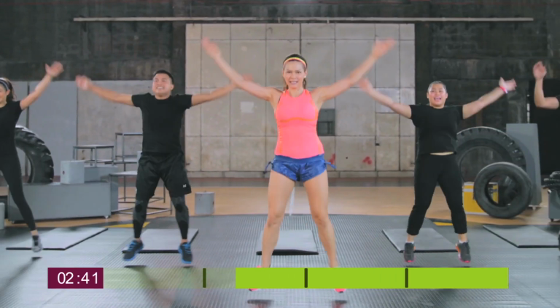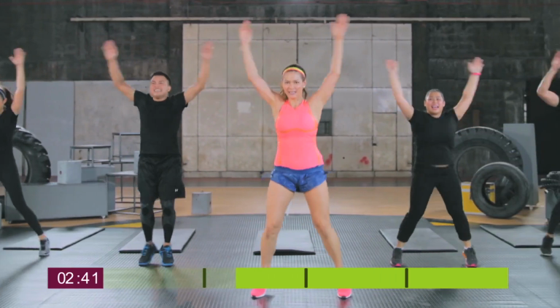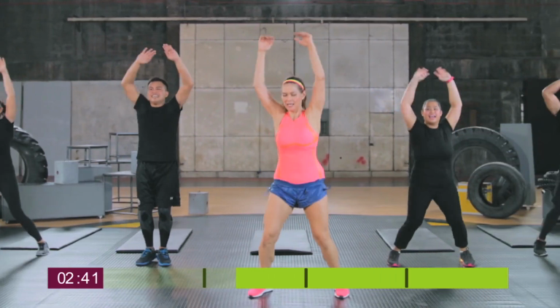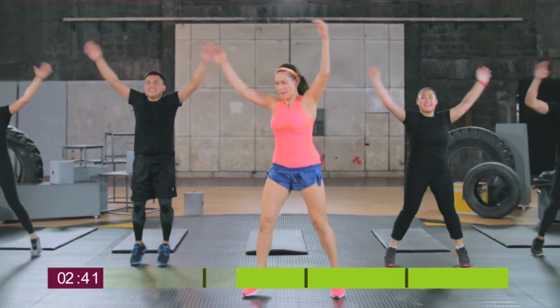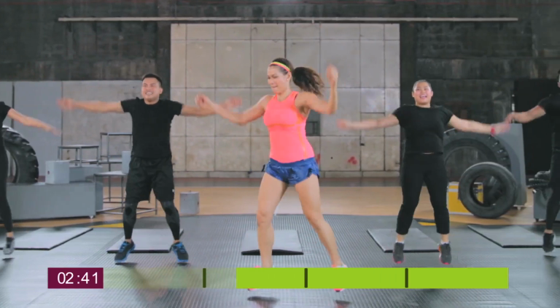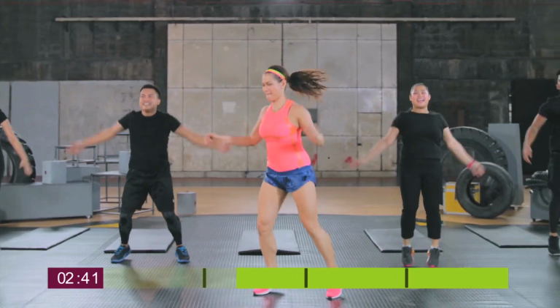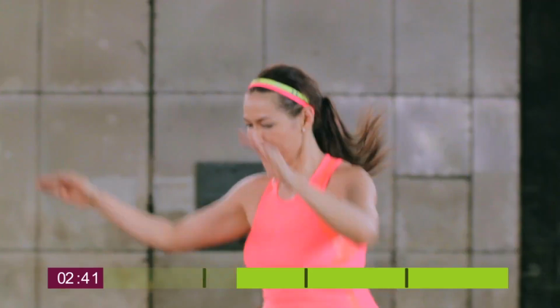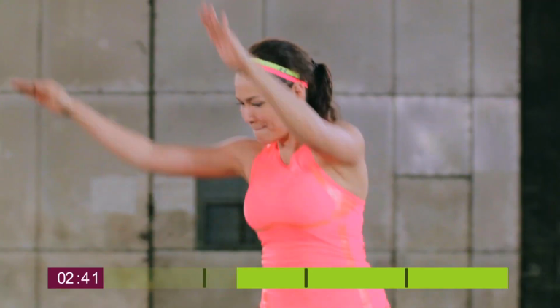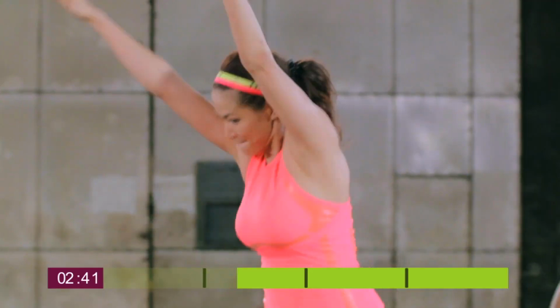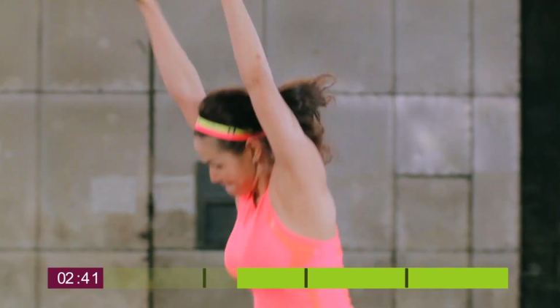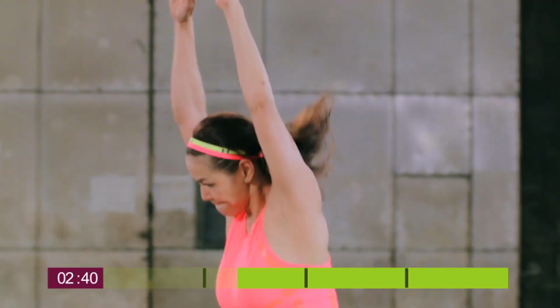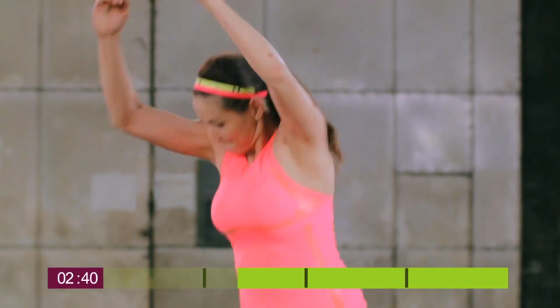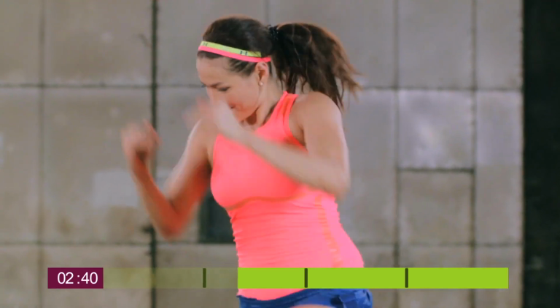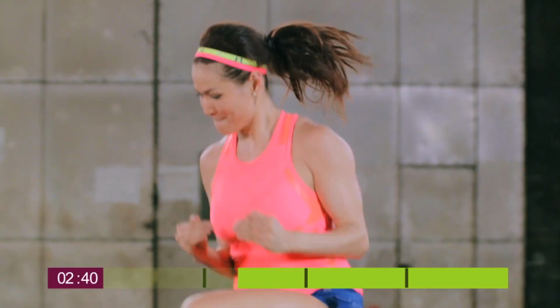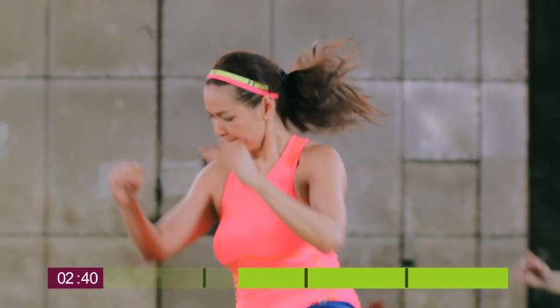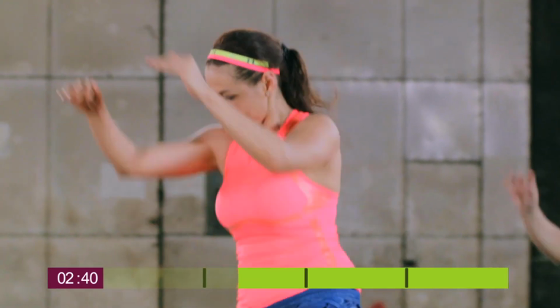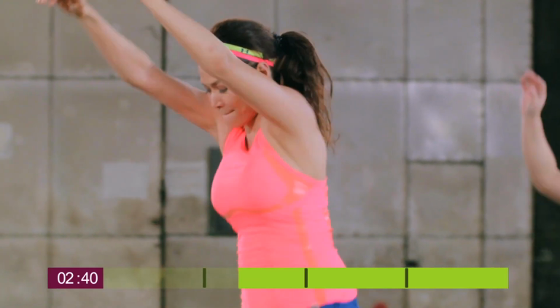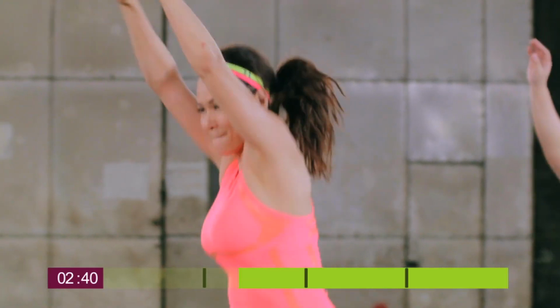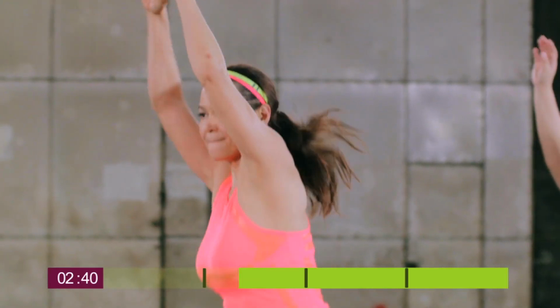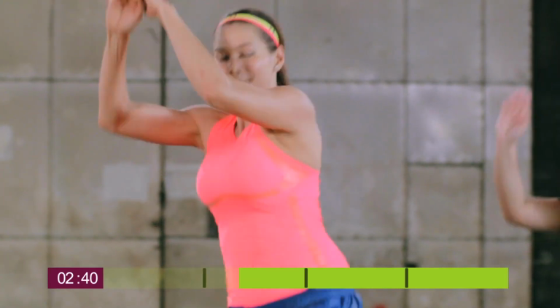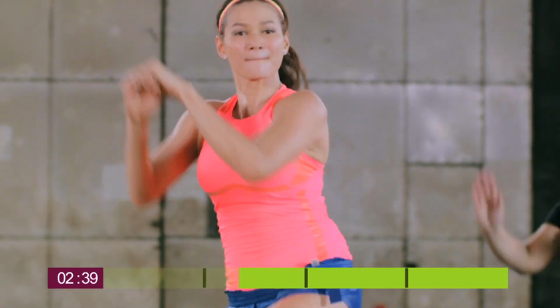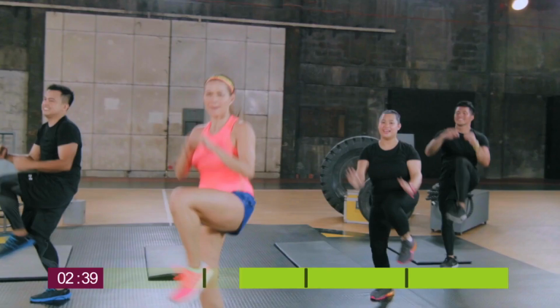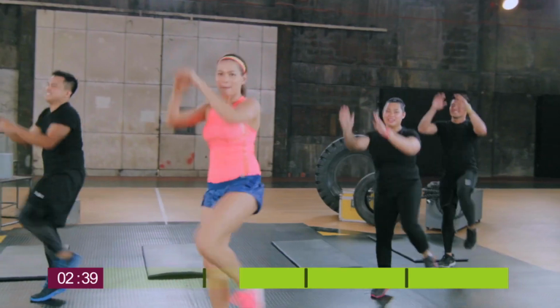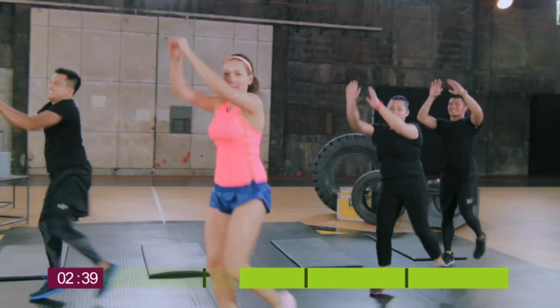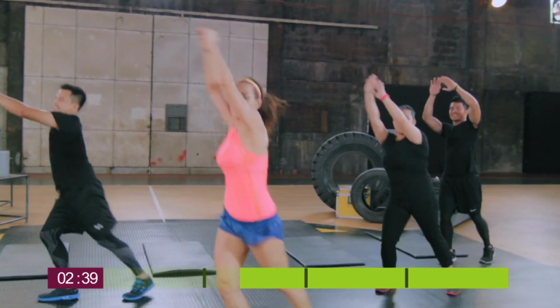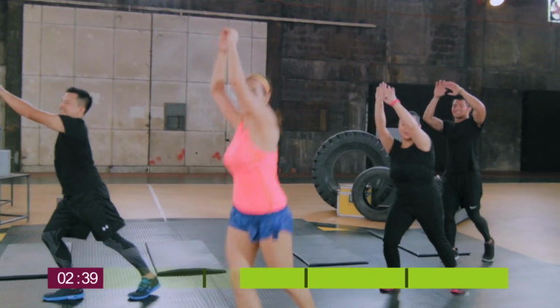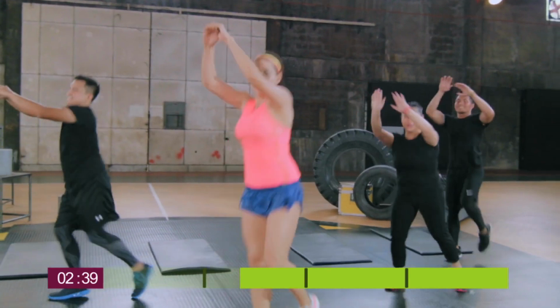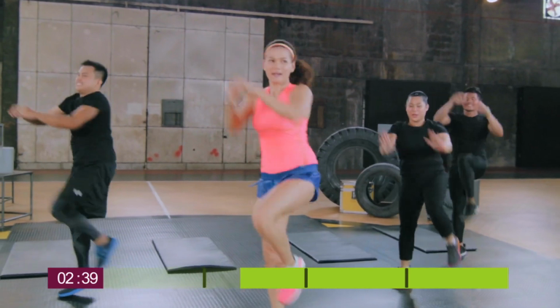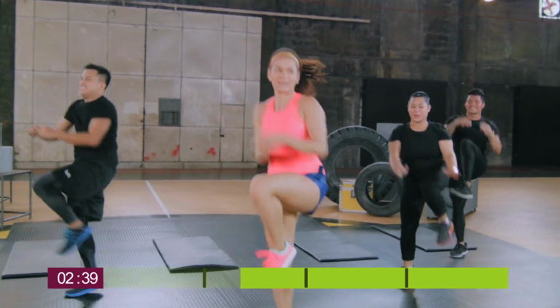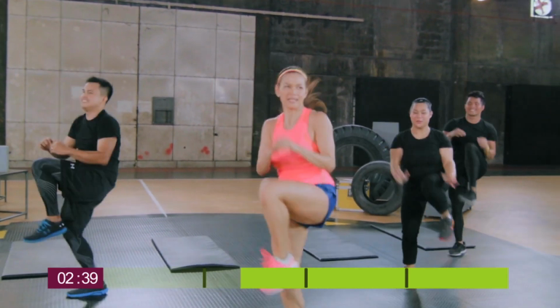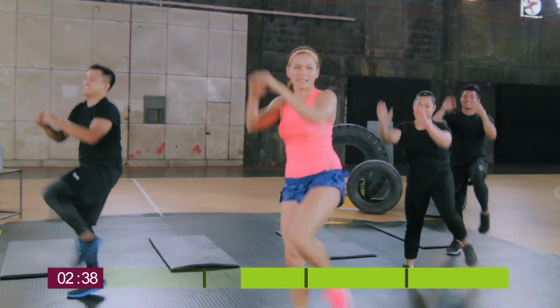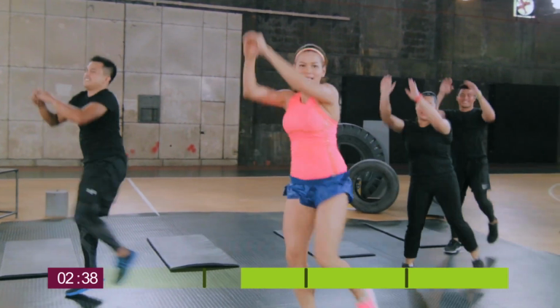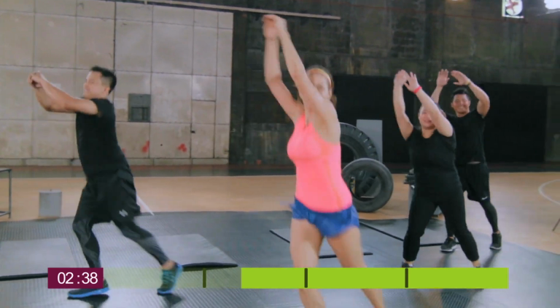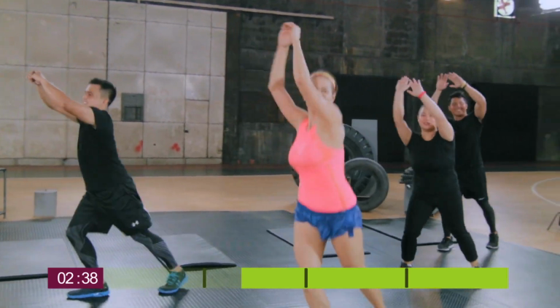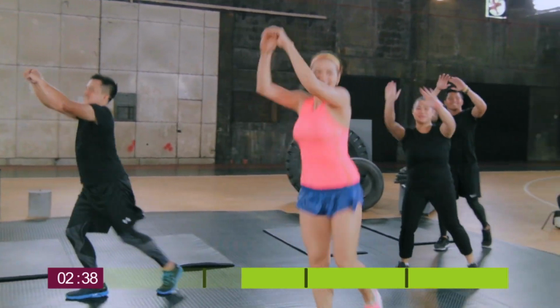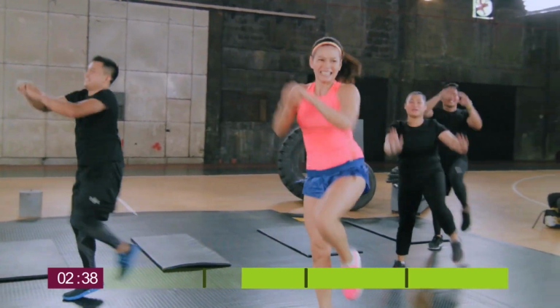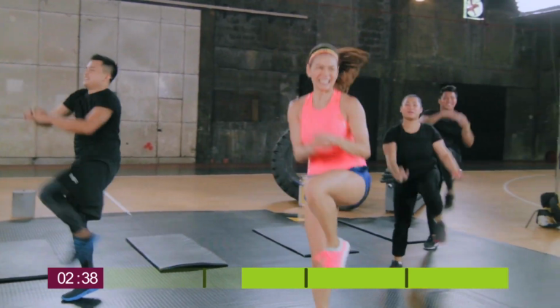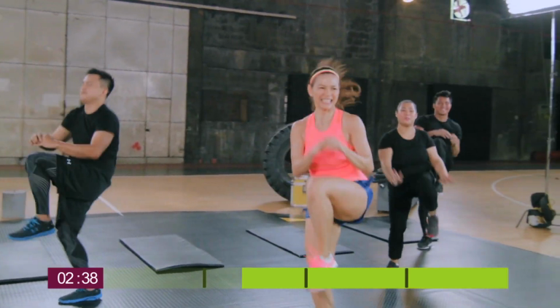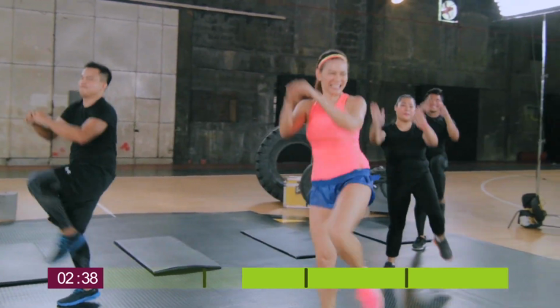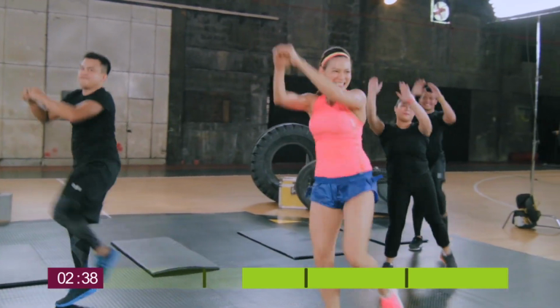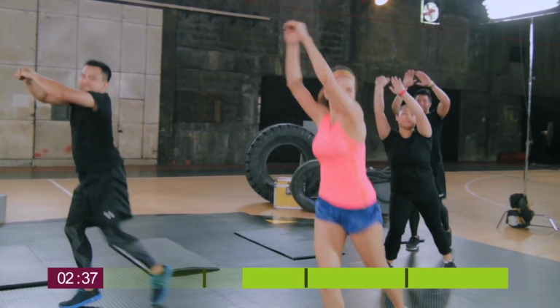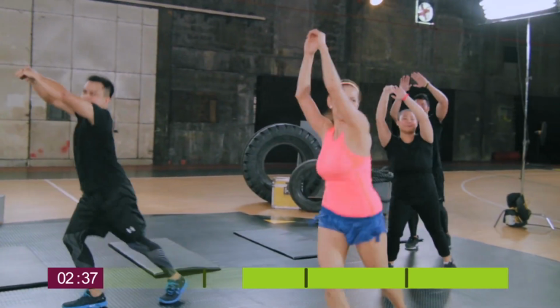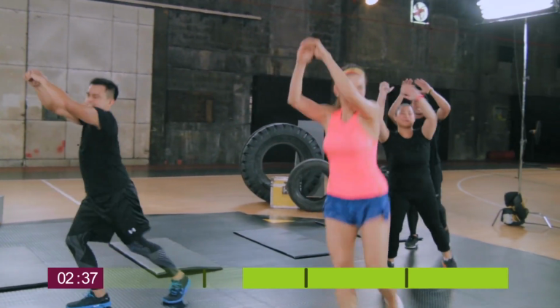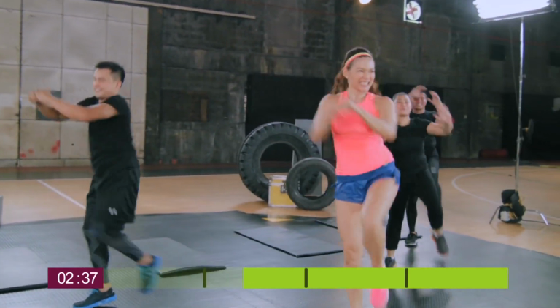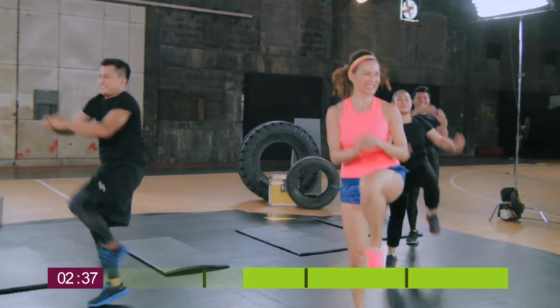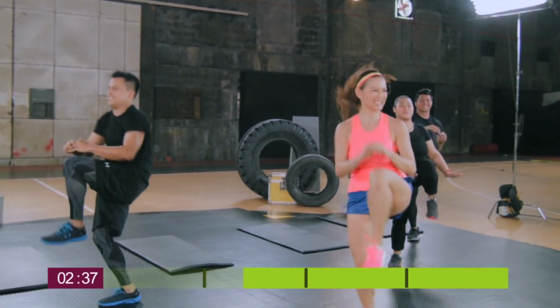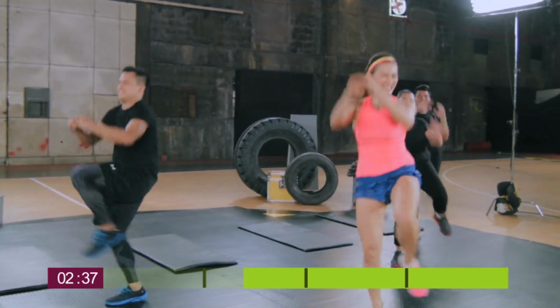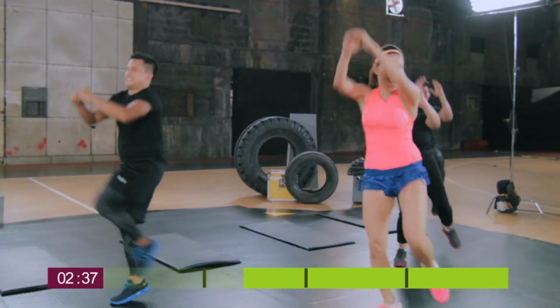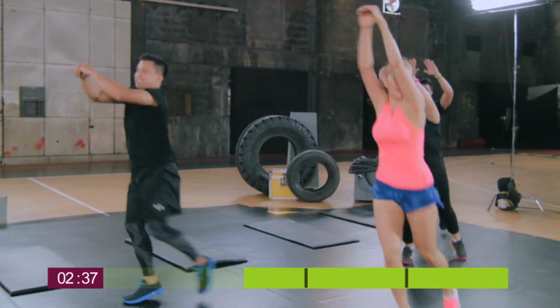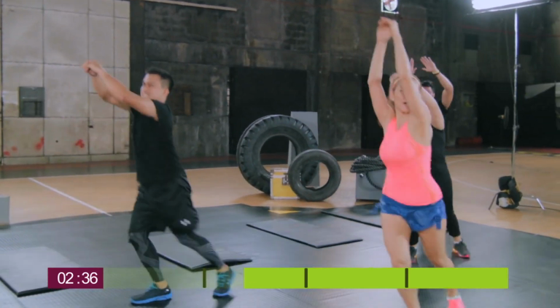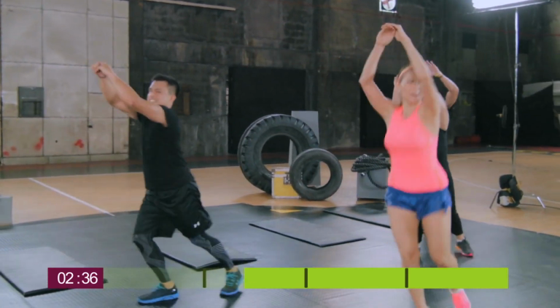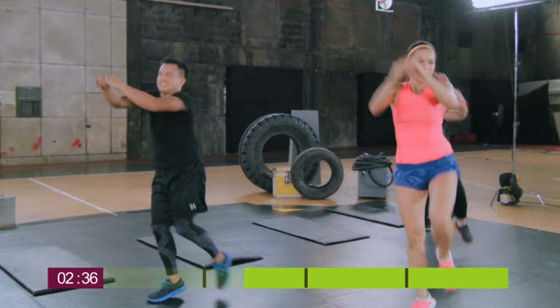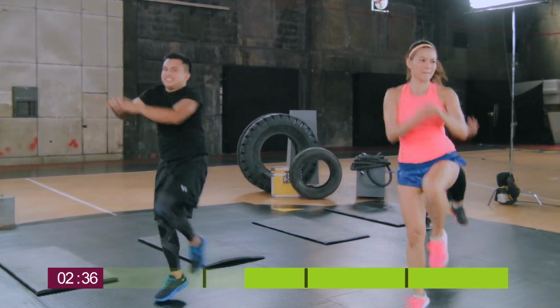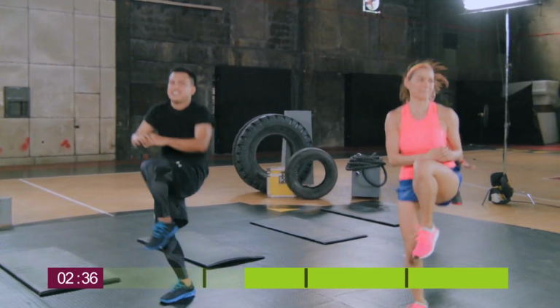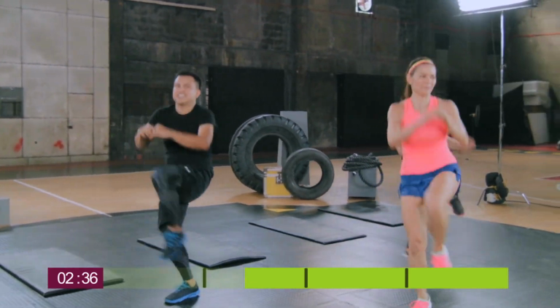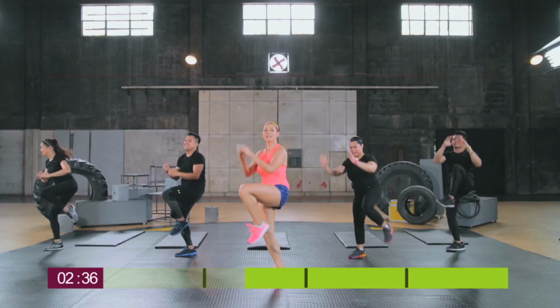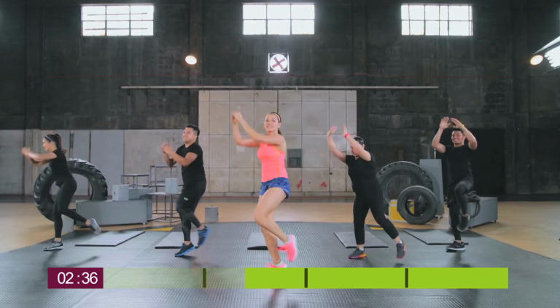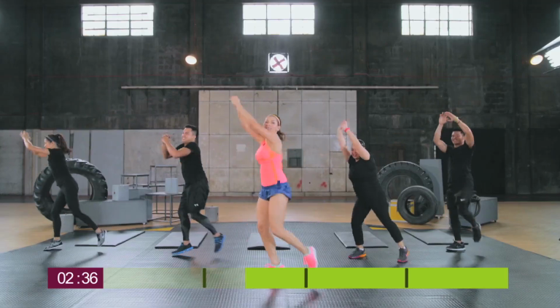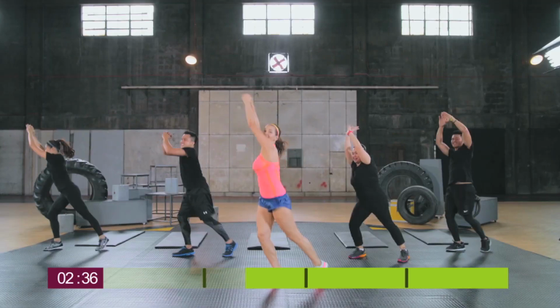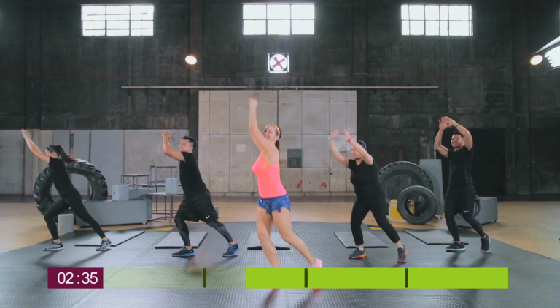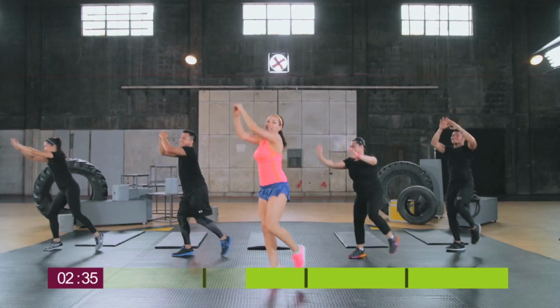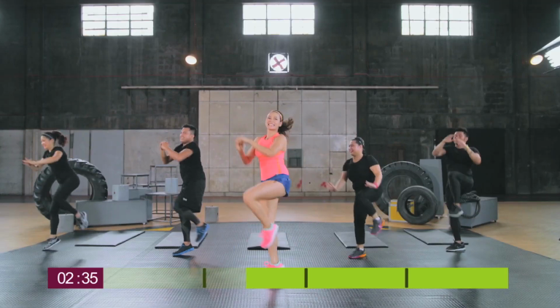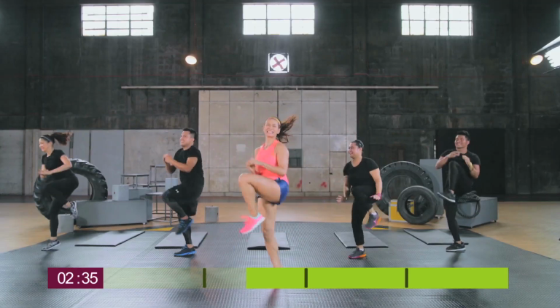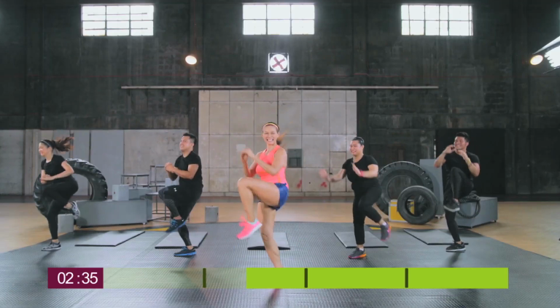For the next exercise, we're doing high knee grabs. It's a combination of both upper and lower body movements.